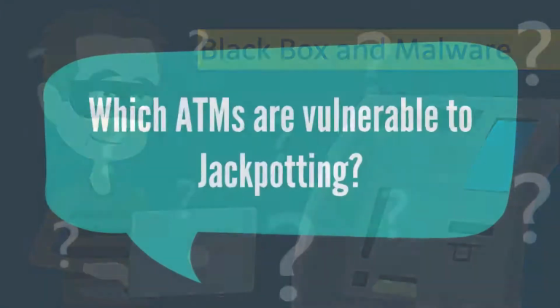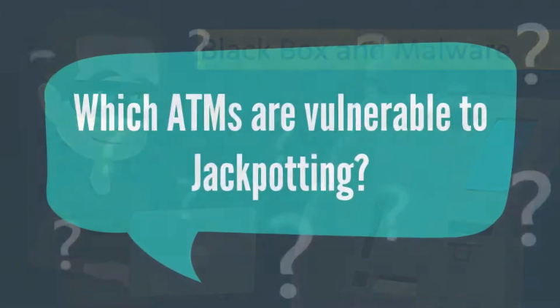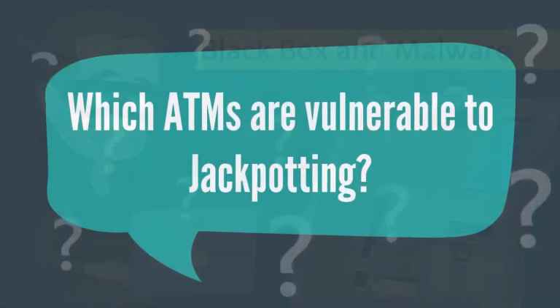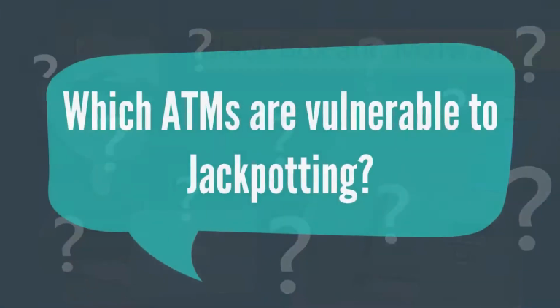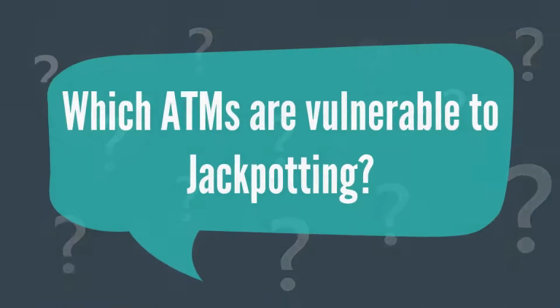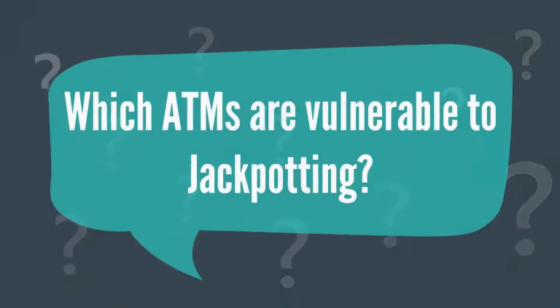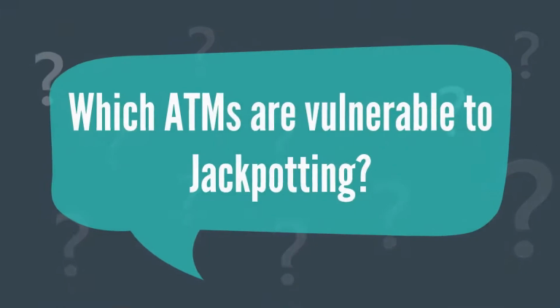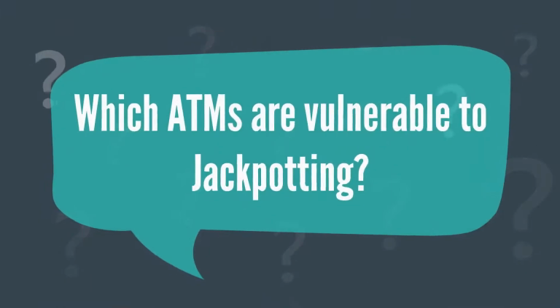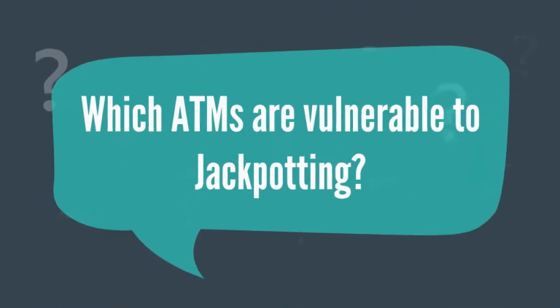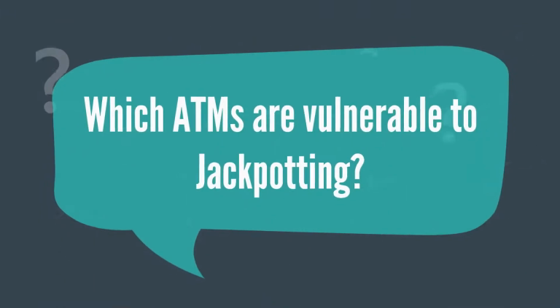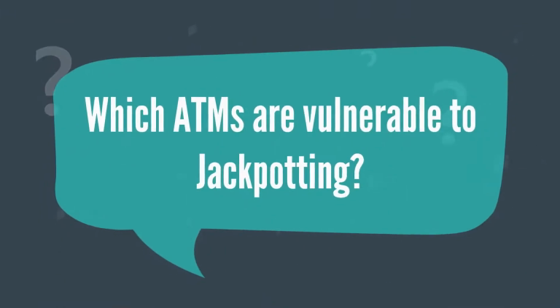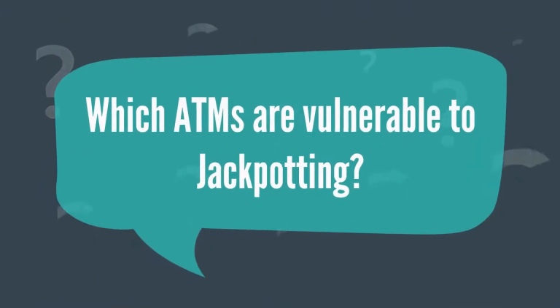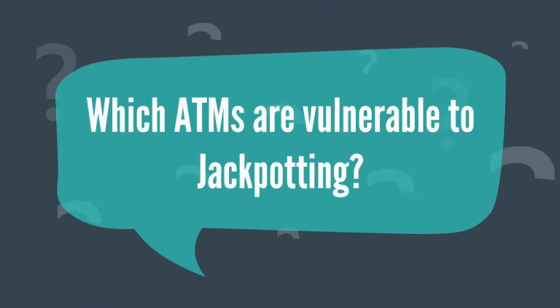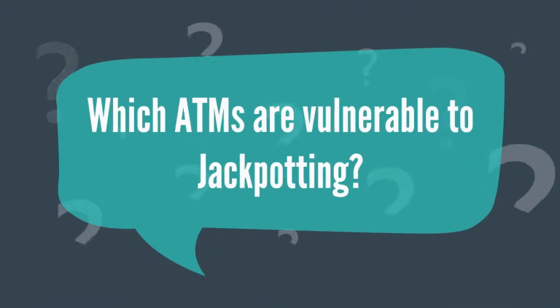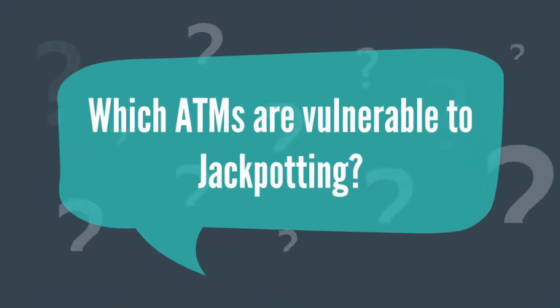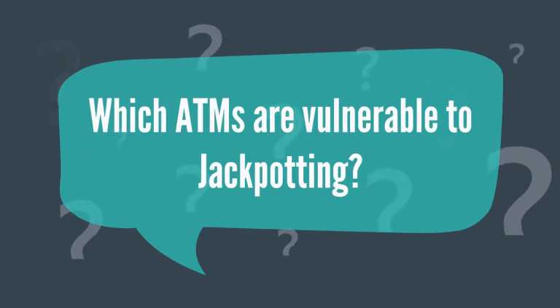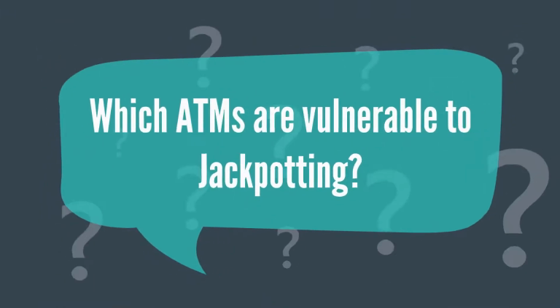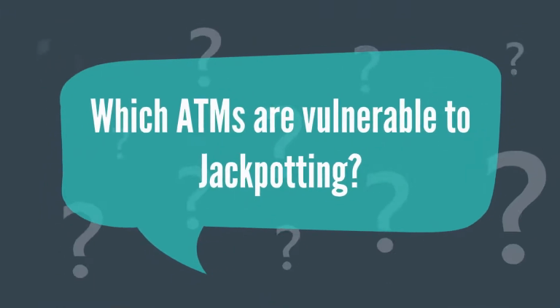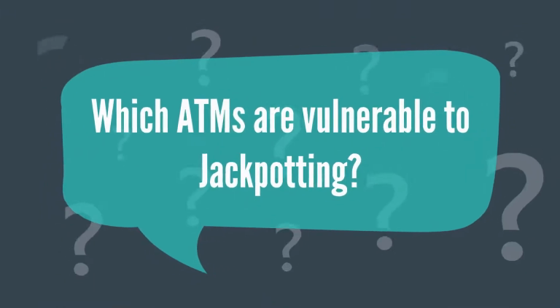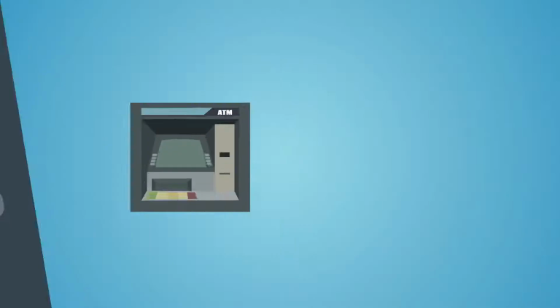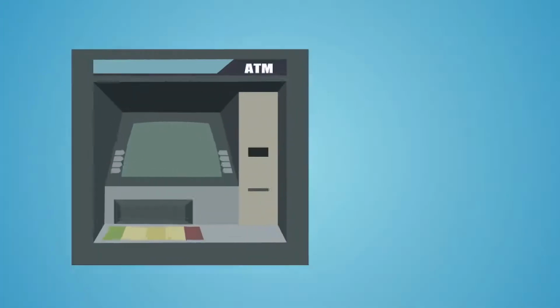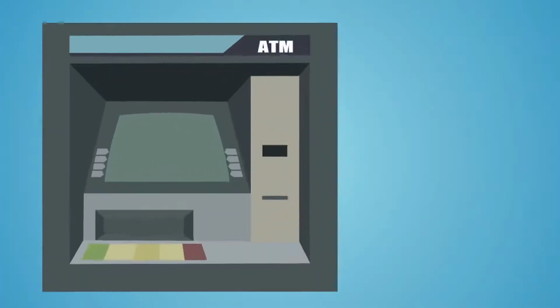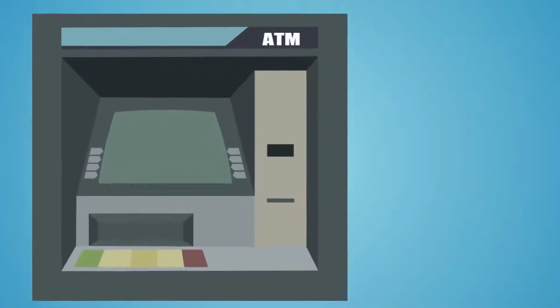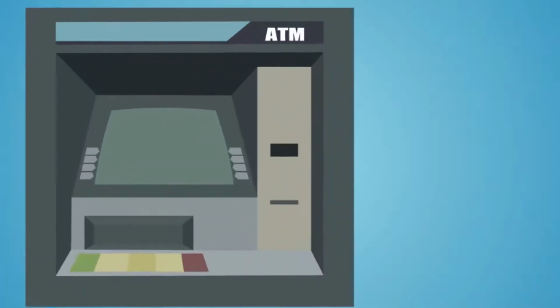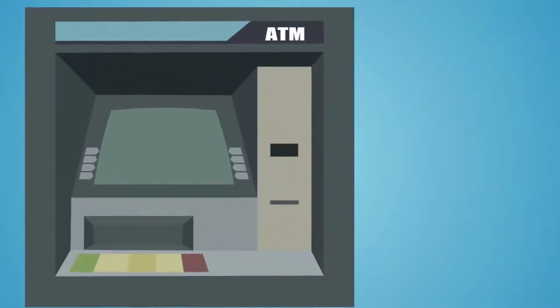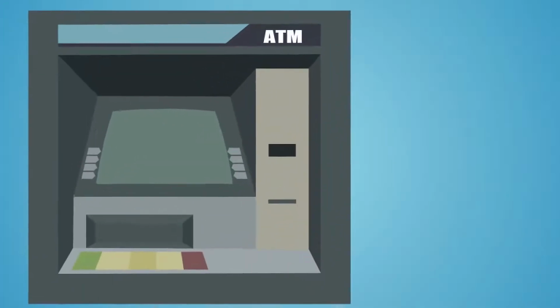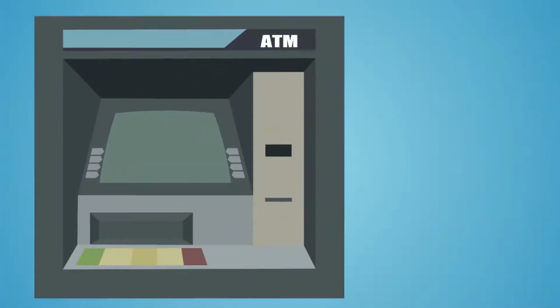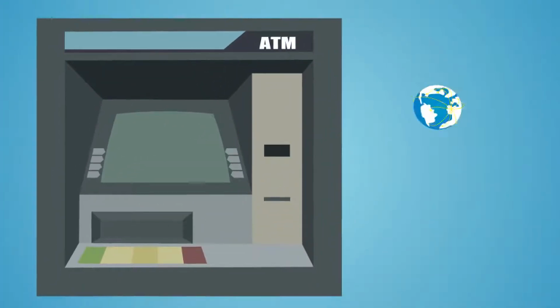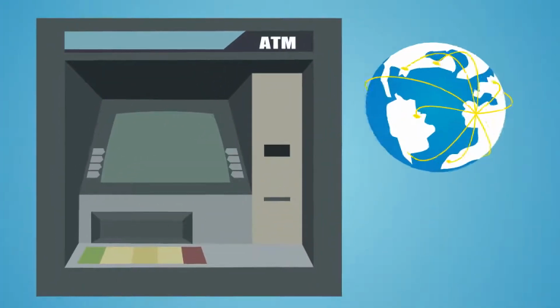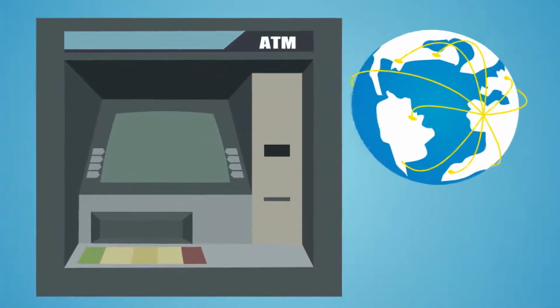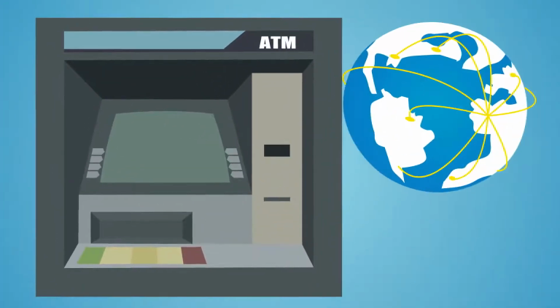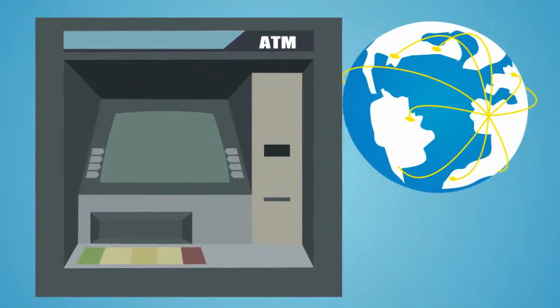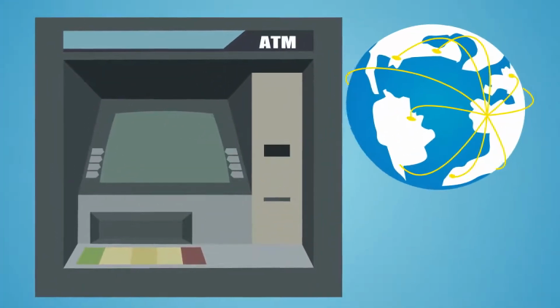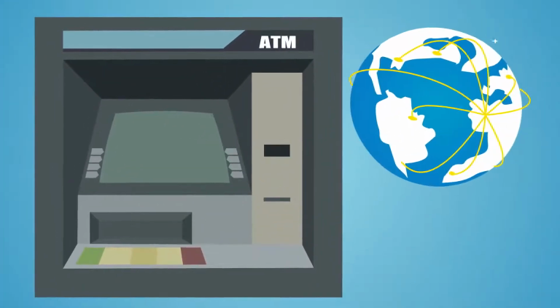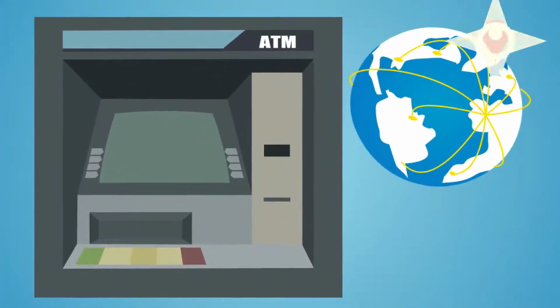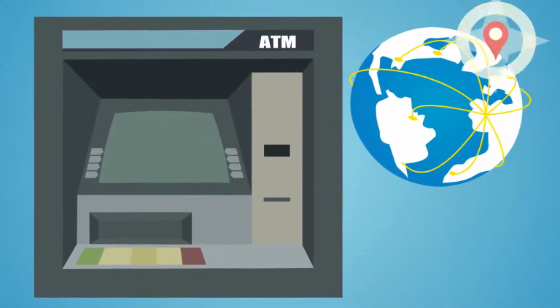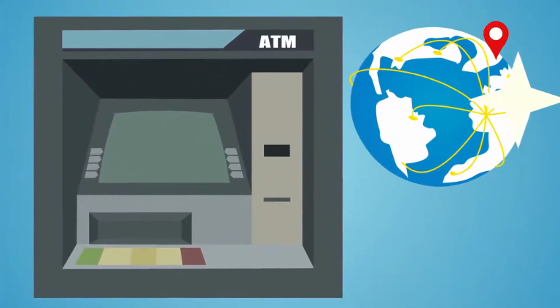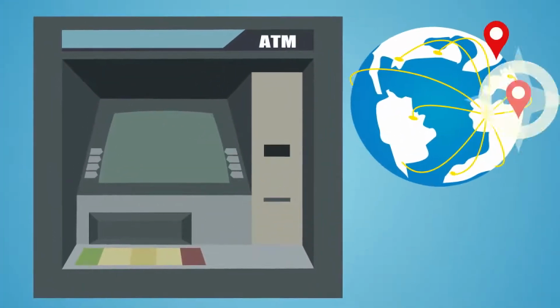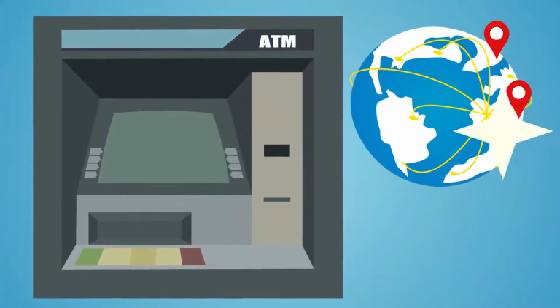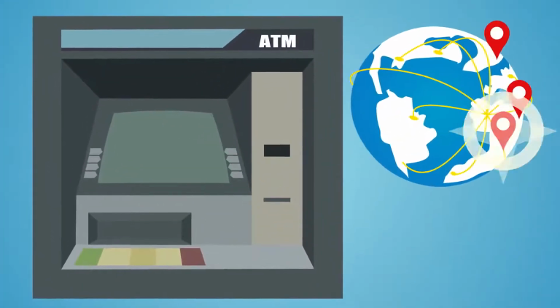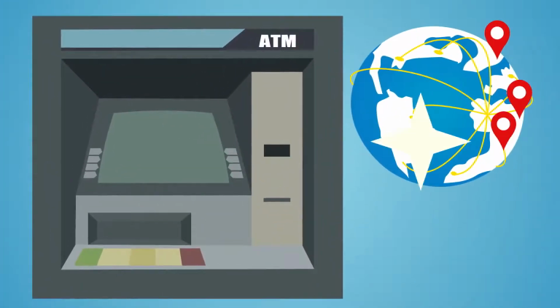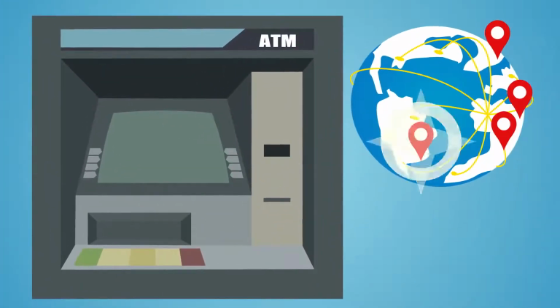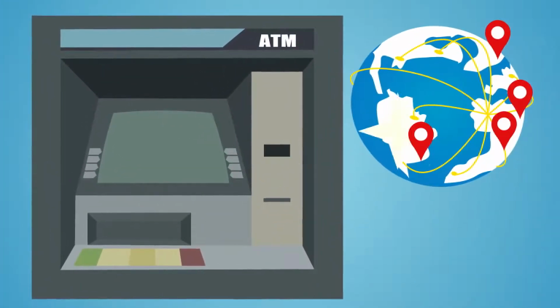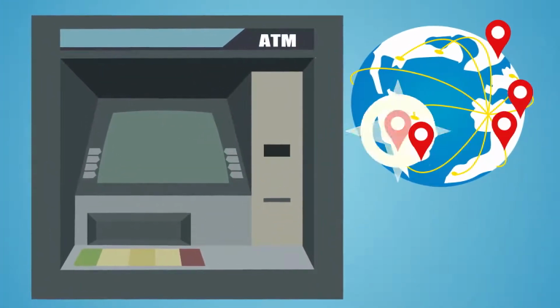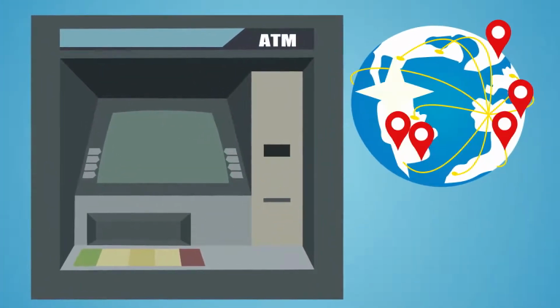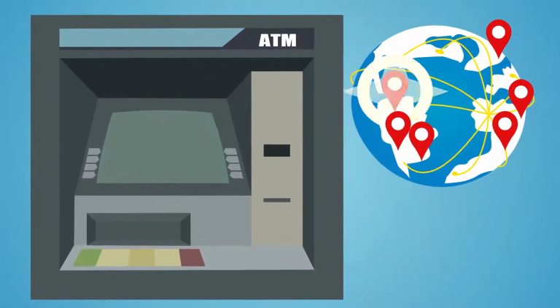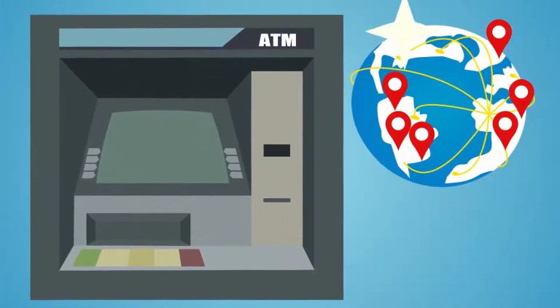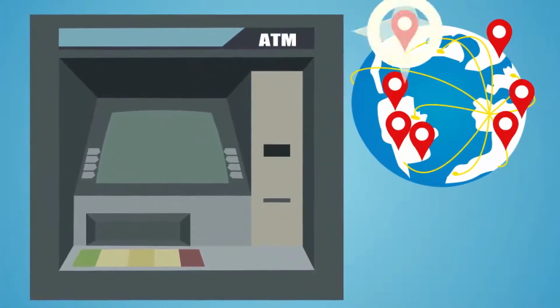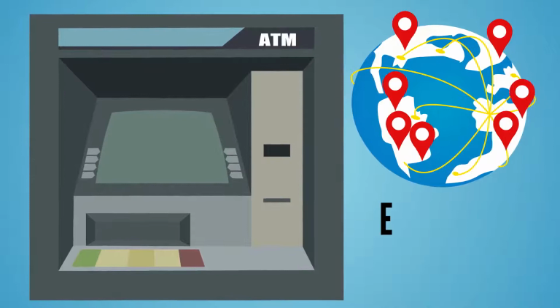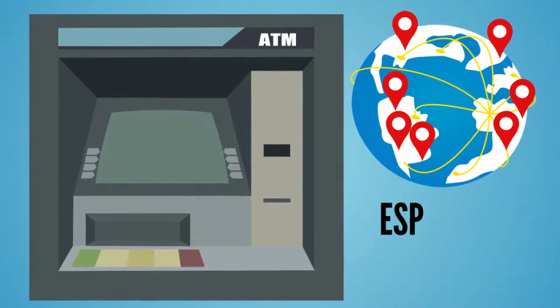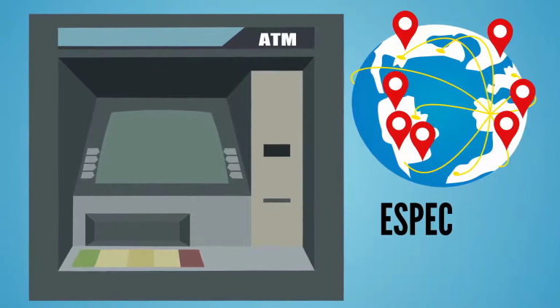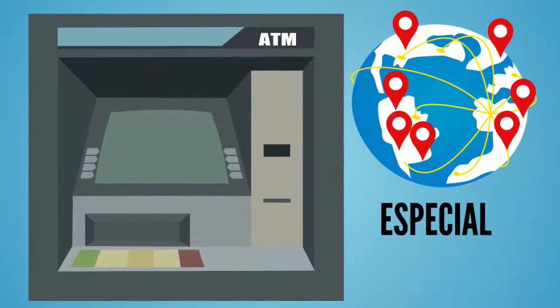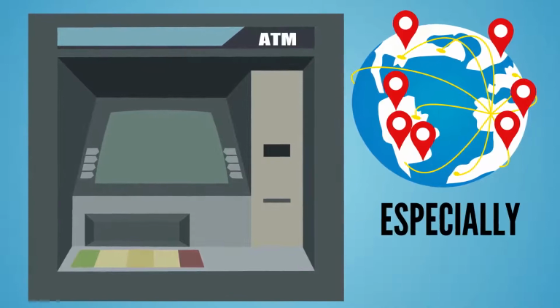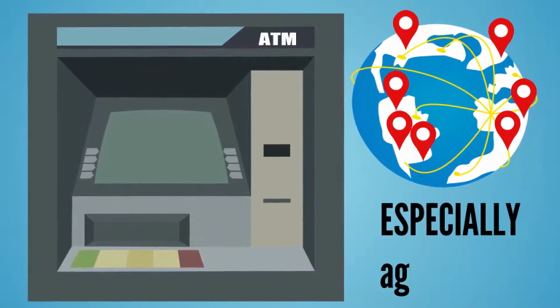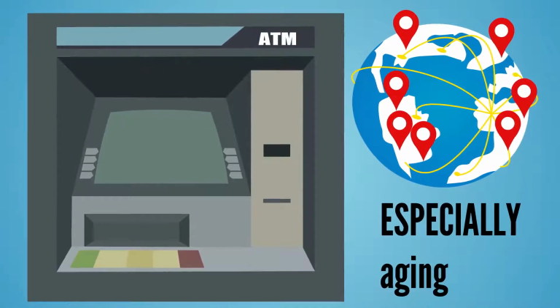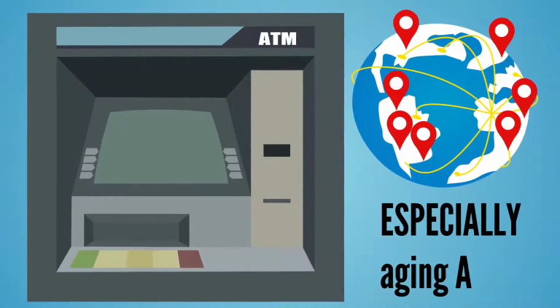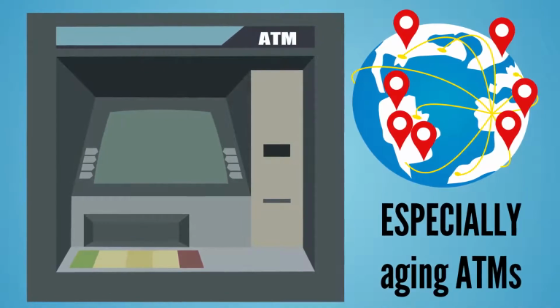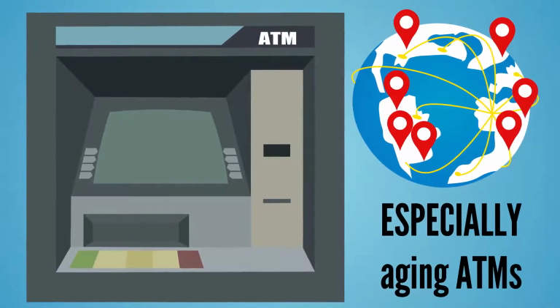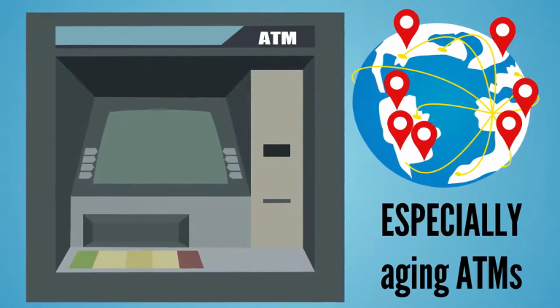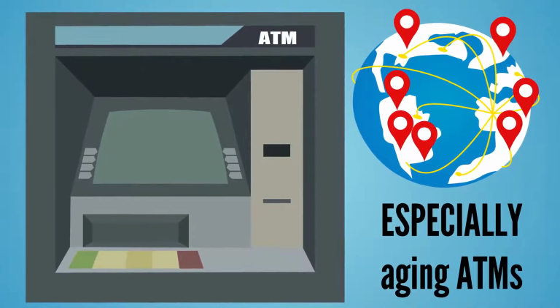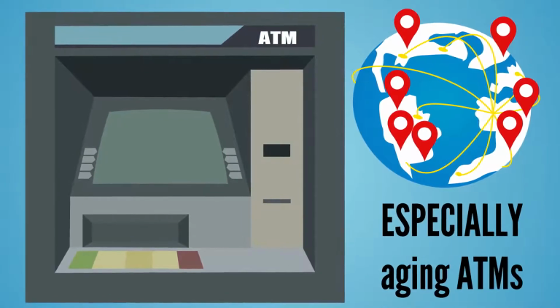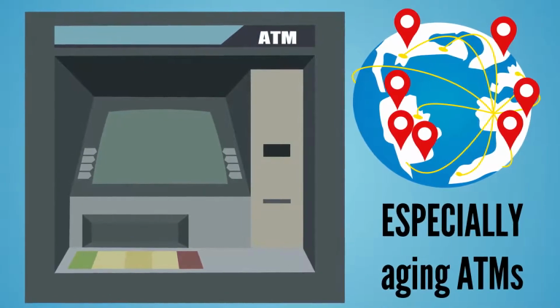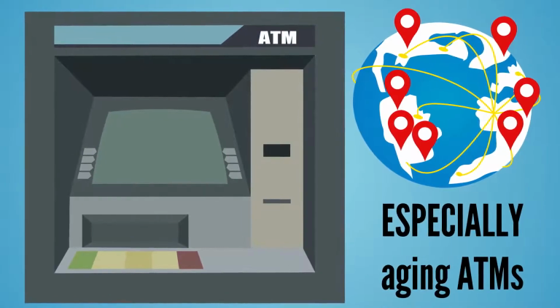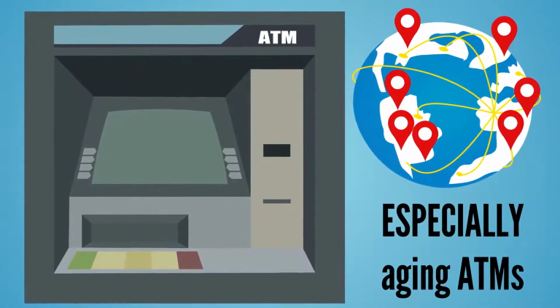Which ATMs are vulnerable to jackpotting? ATMs from across the globe, from every manufacturer, especially aging ATMs.